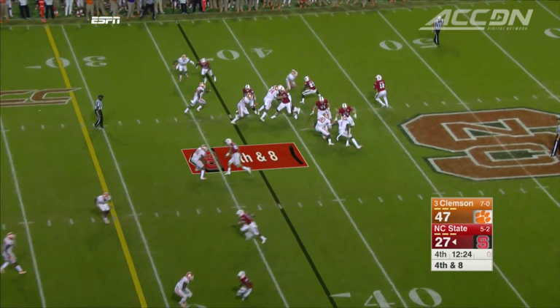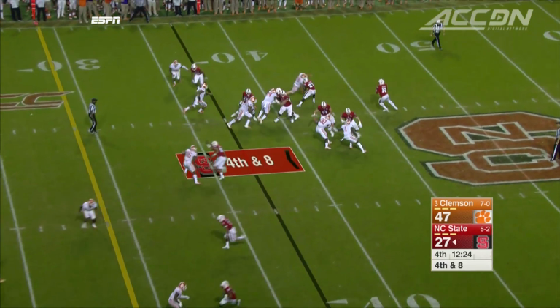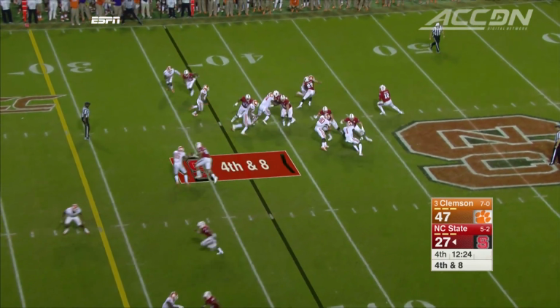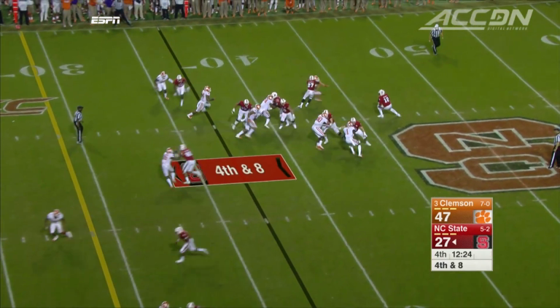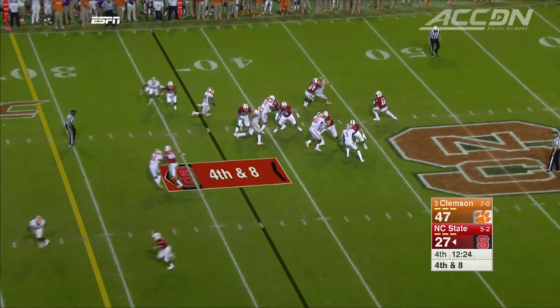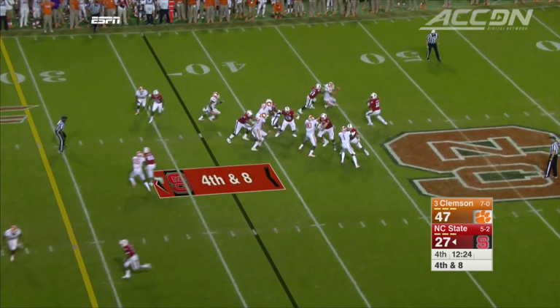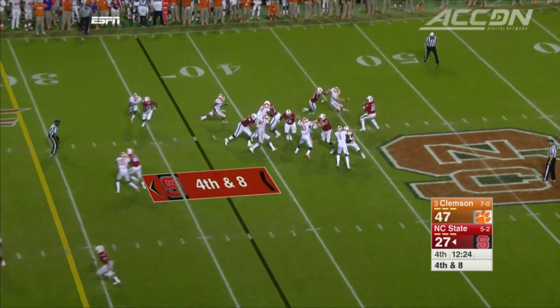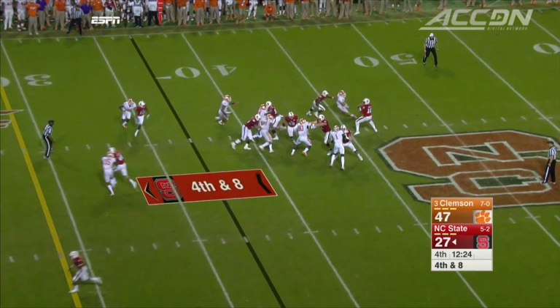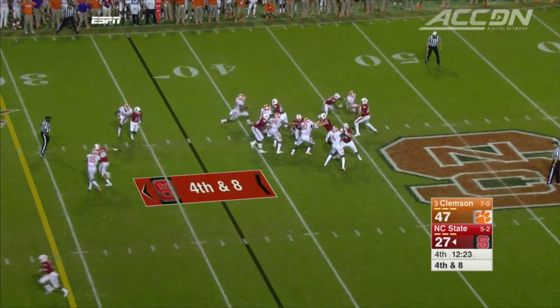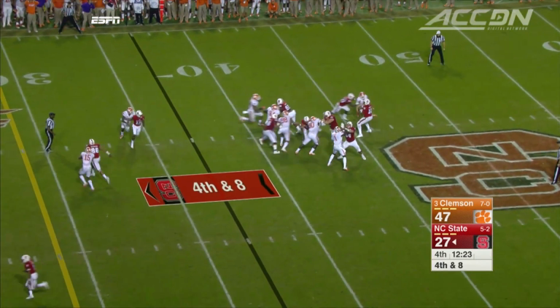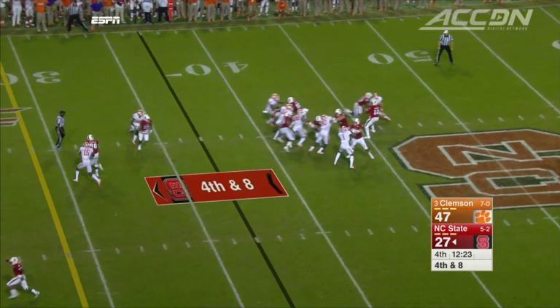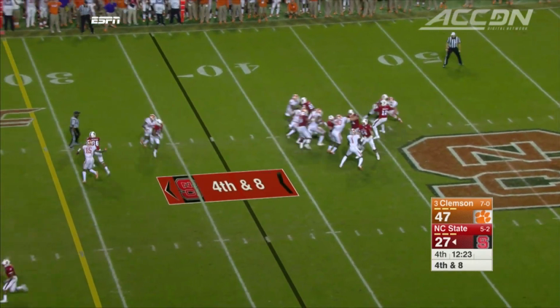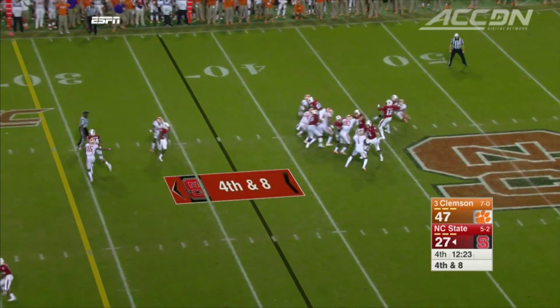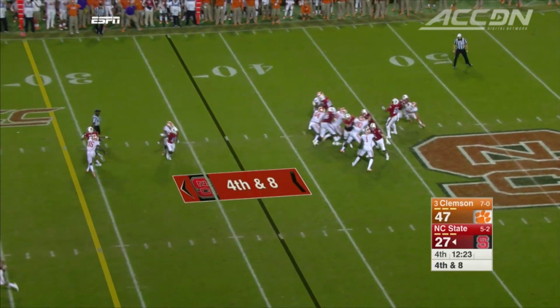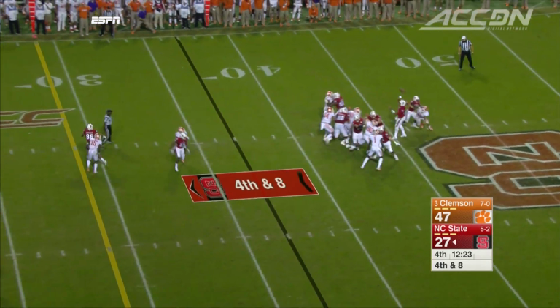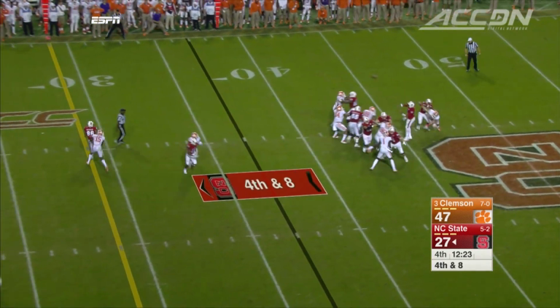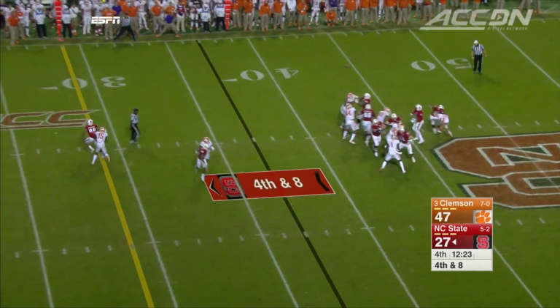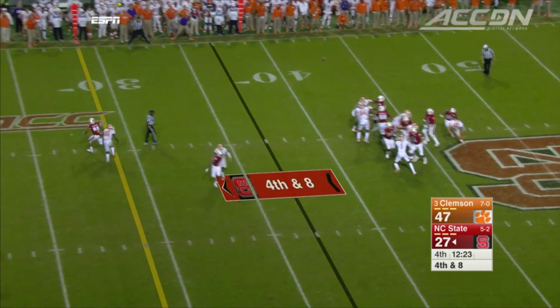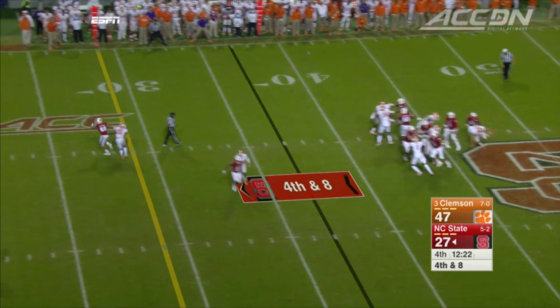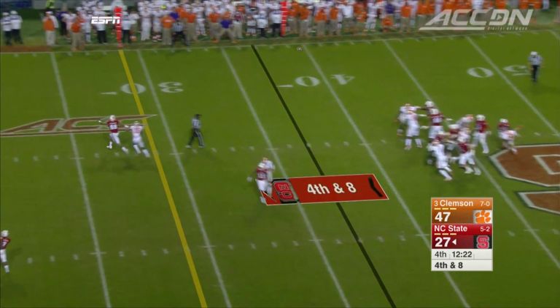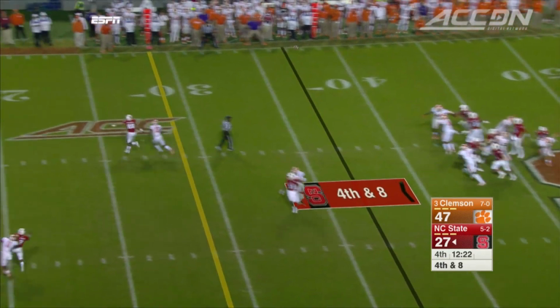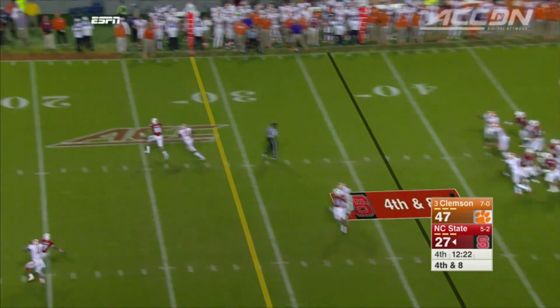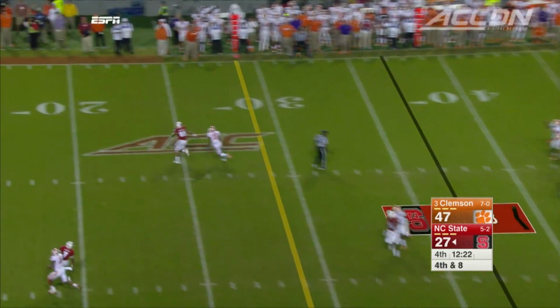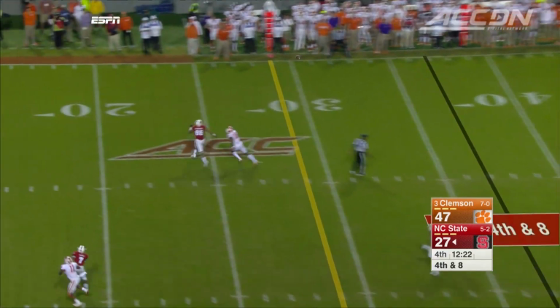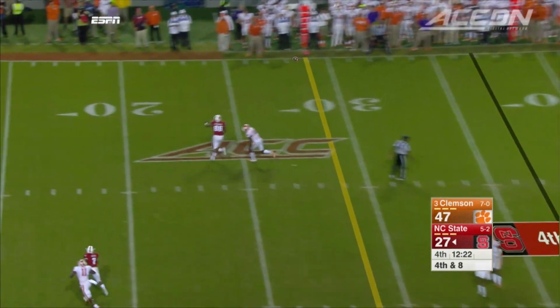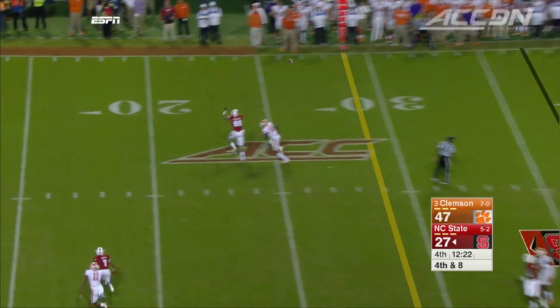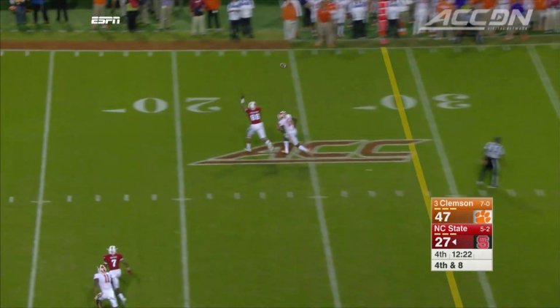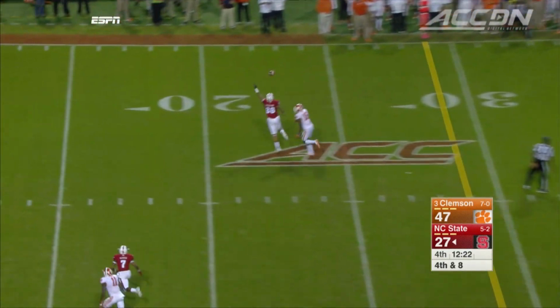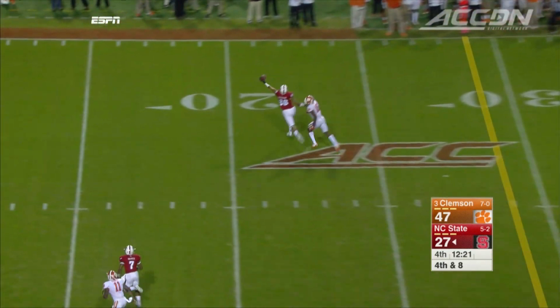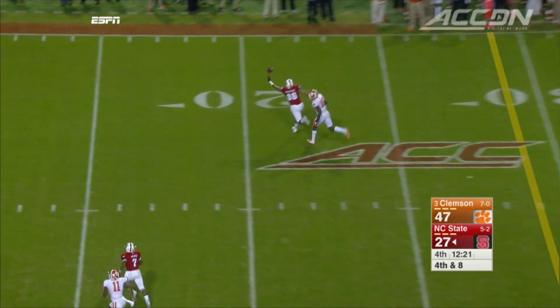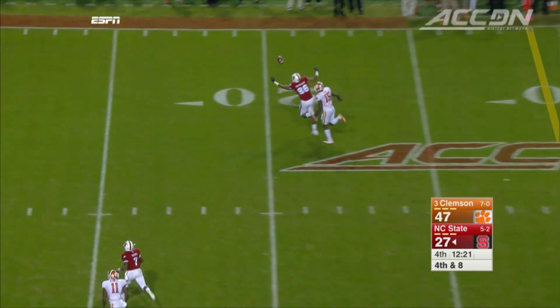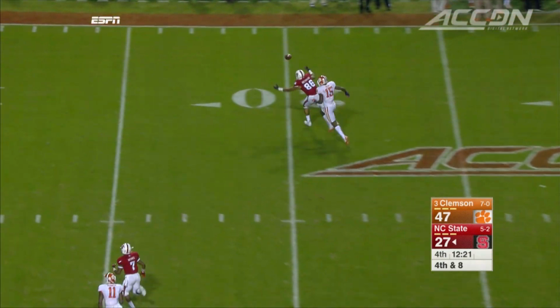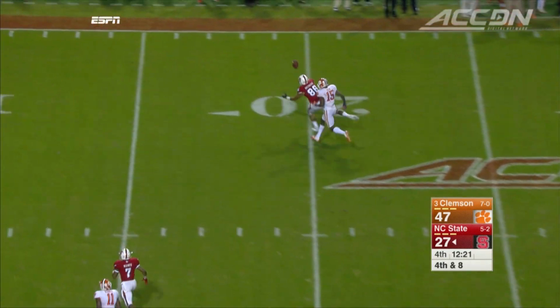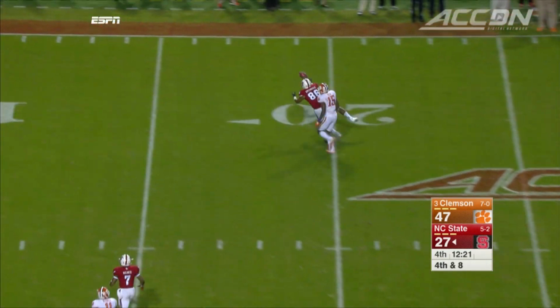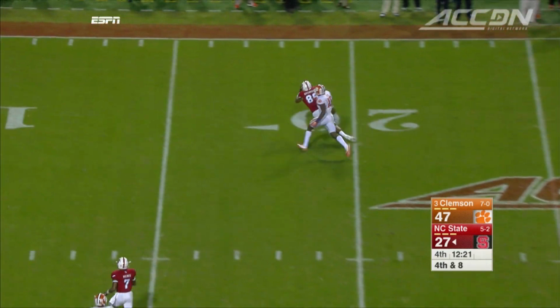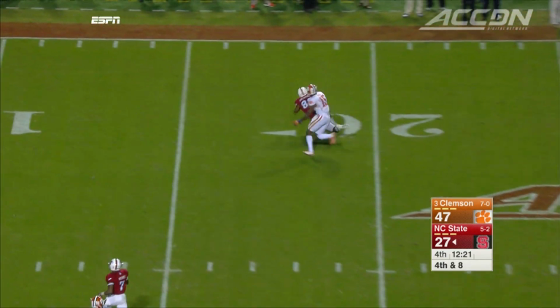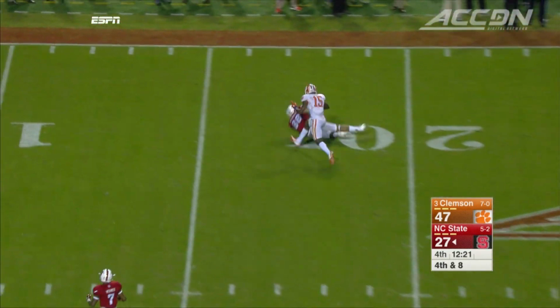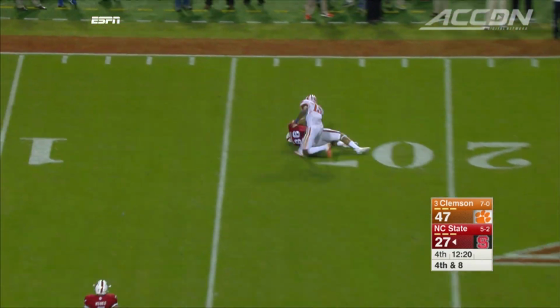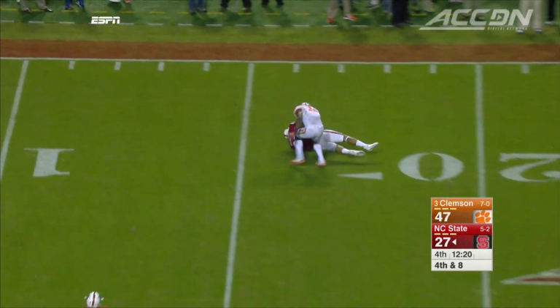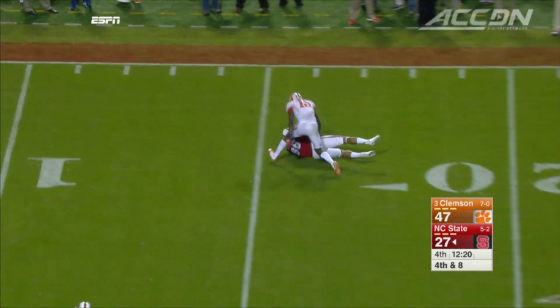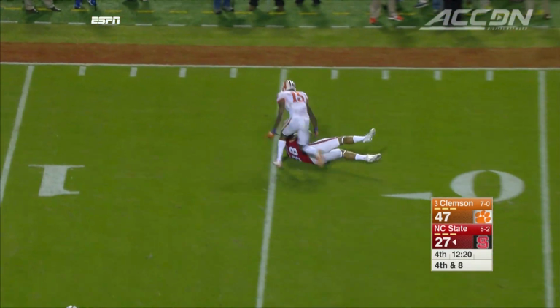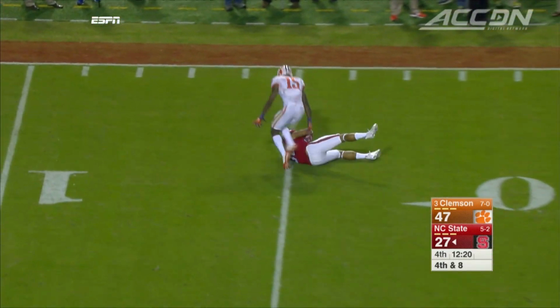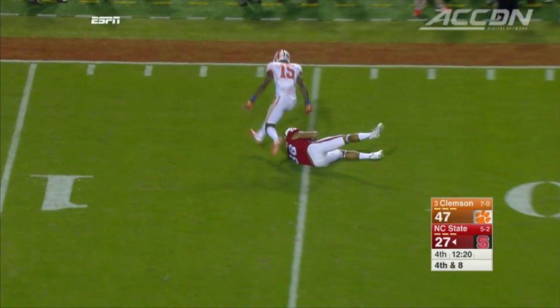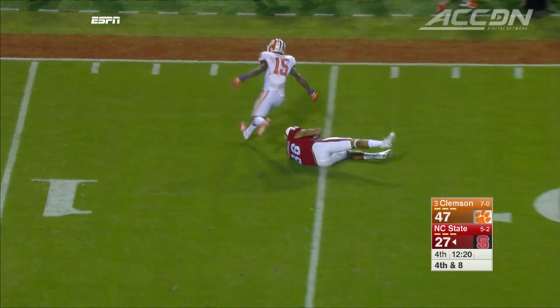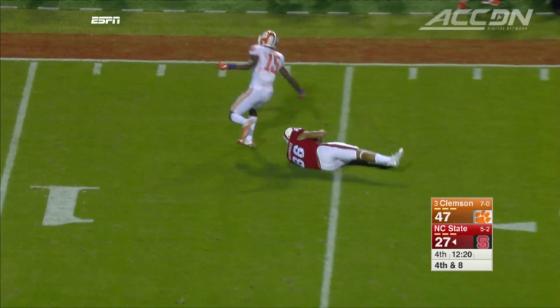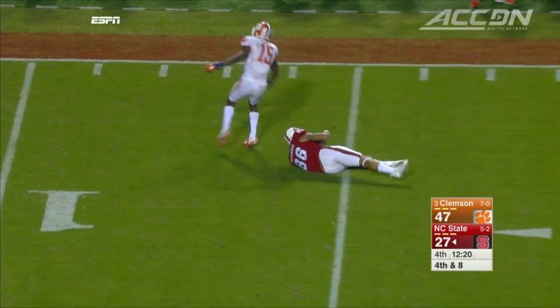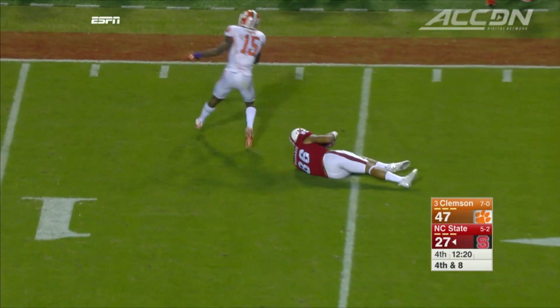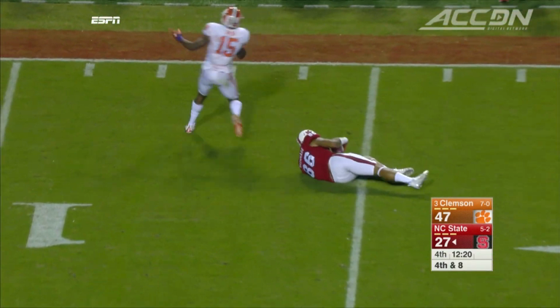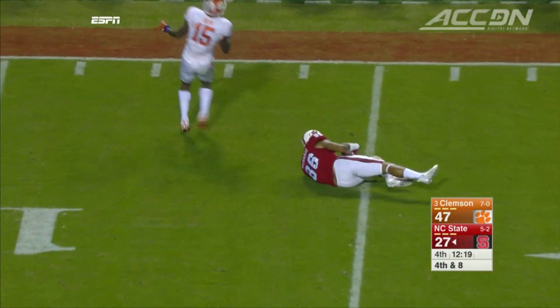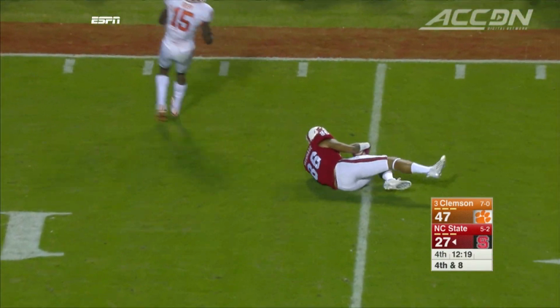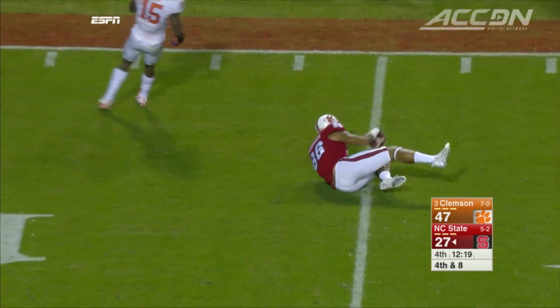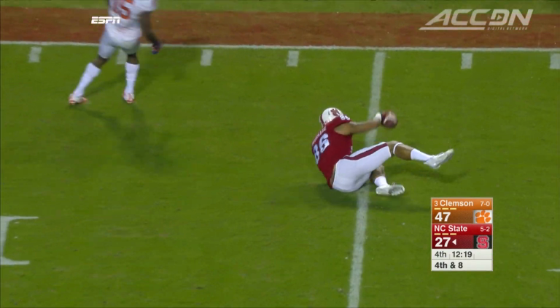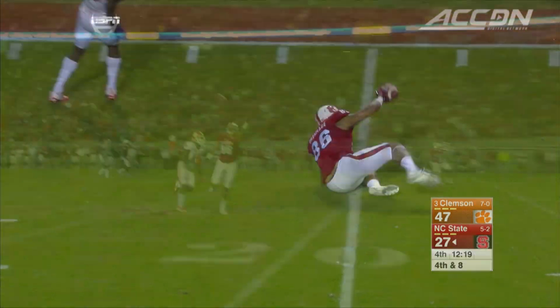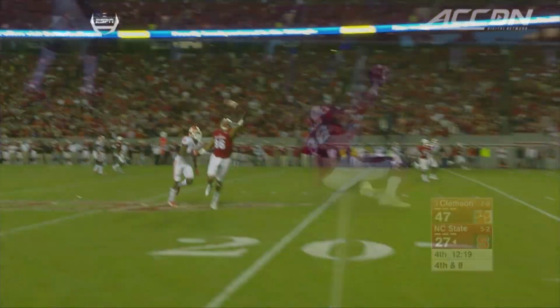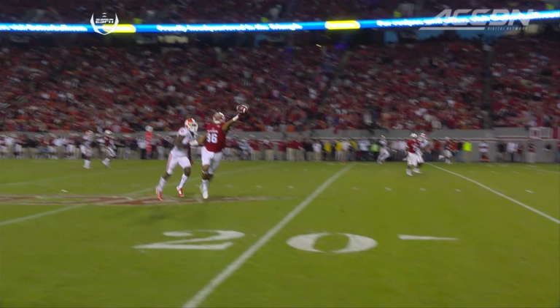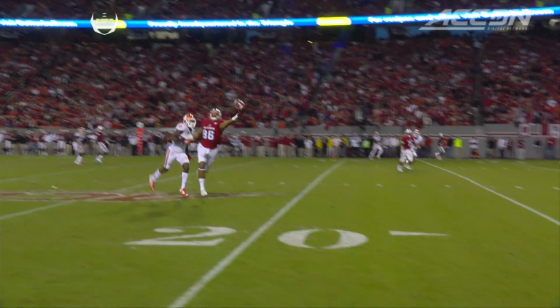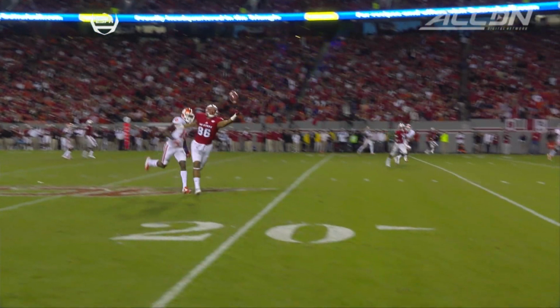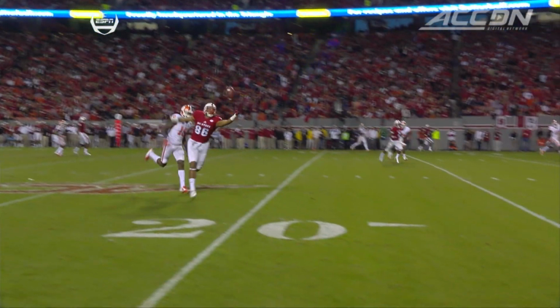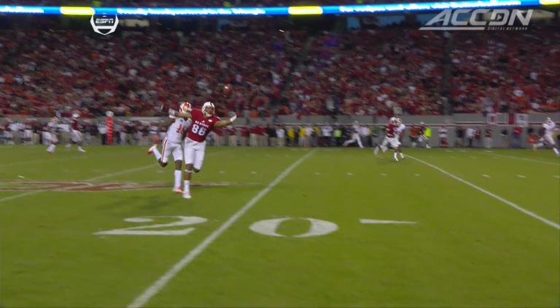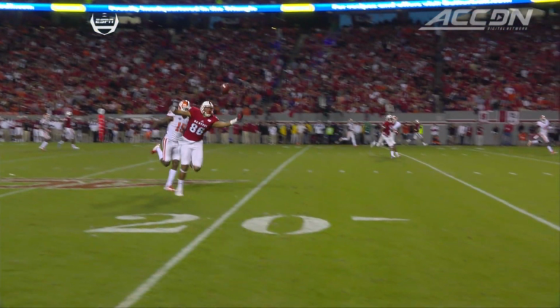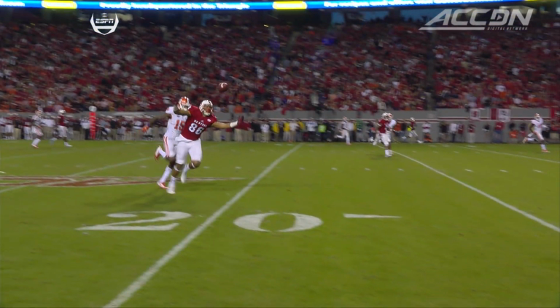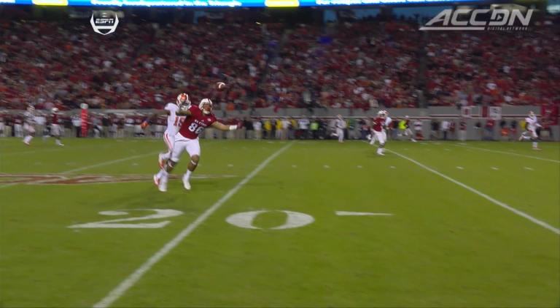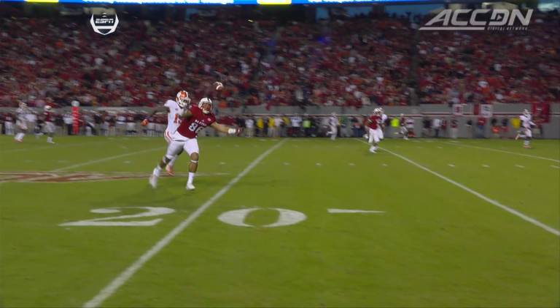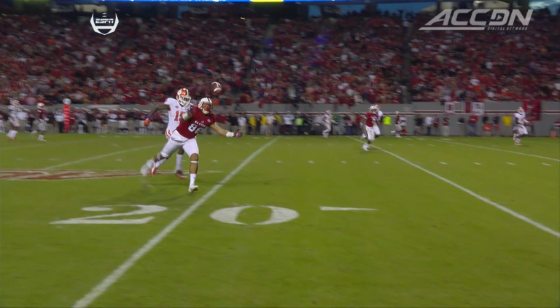NC State needs some points. Brissette finds David Grinage with a great juggling catch.